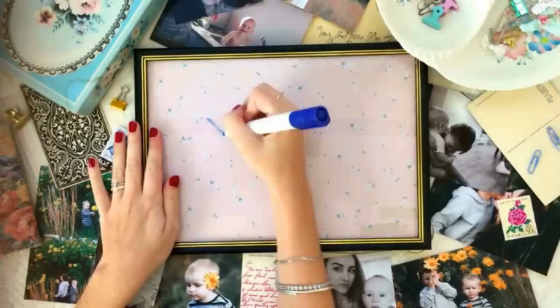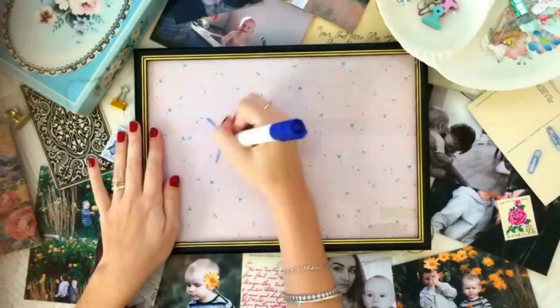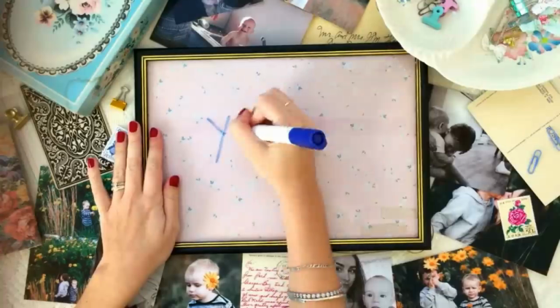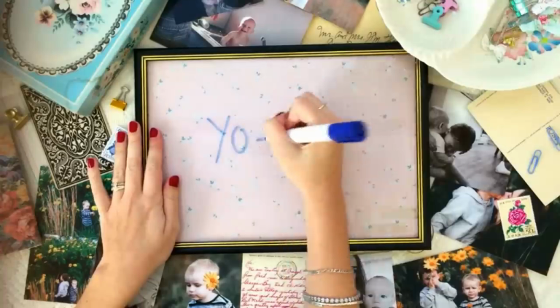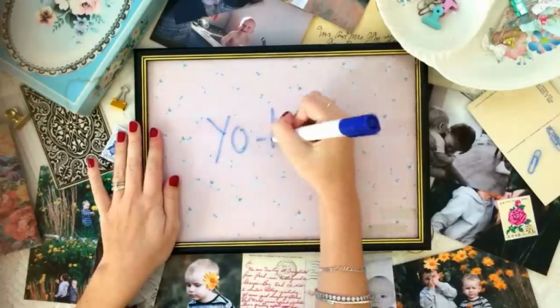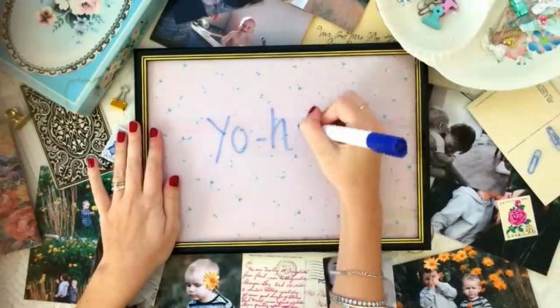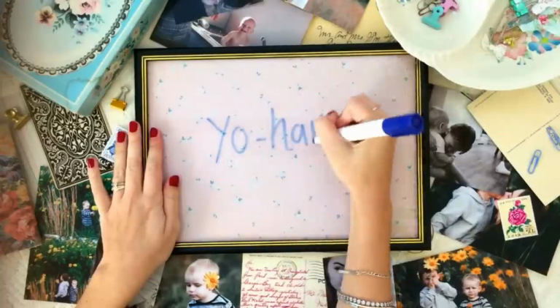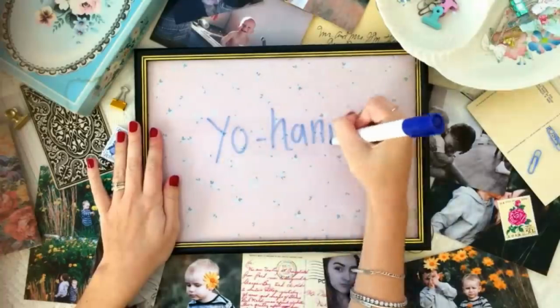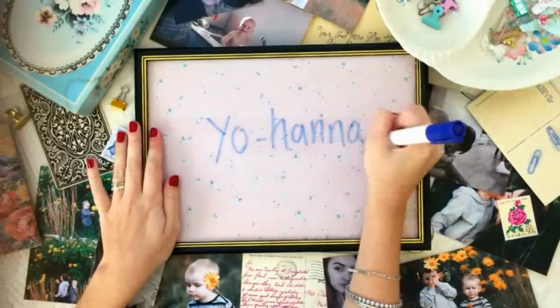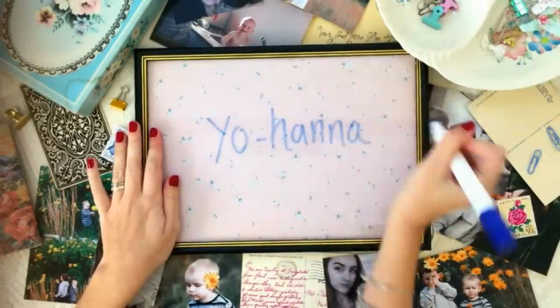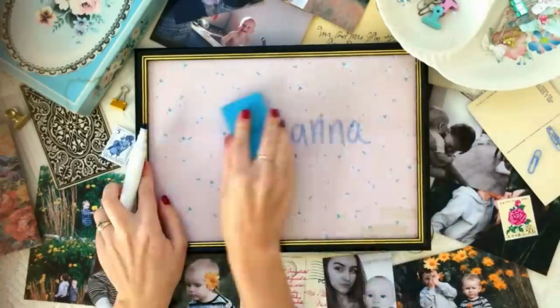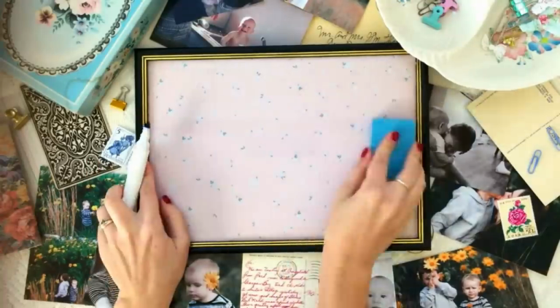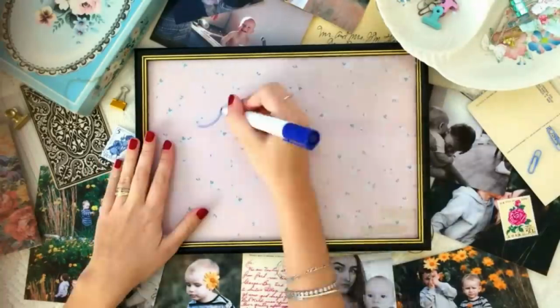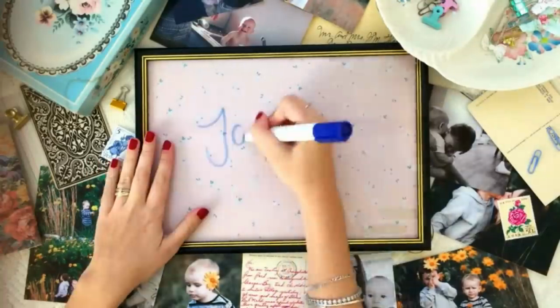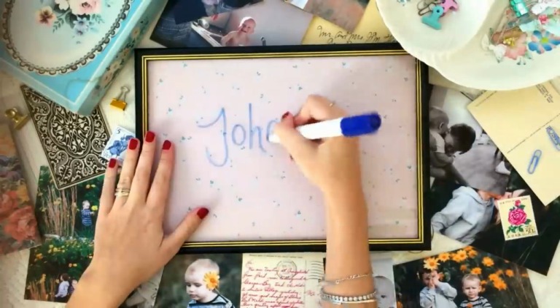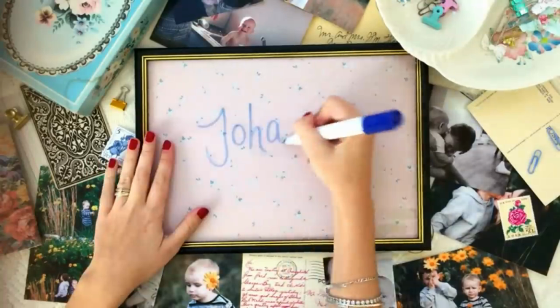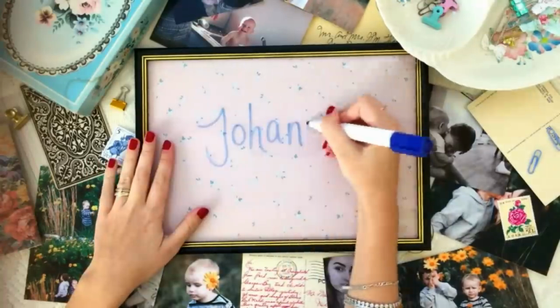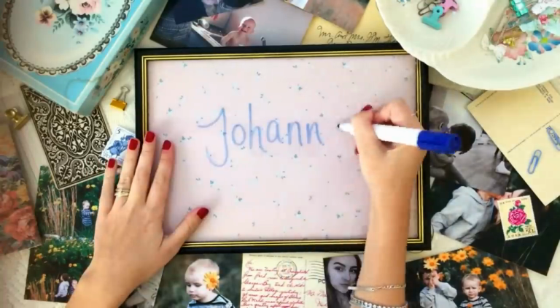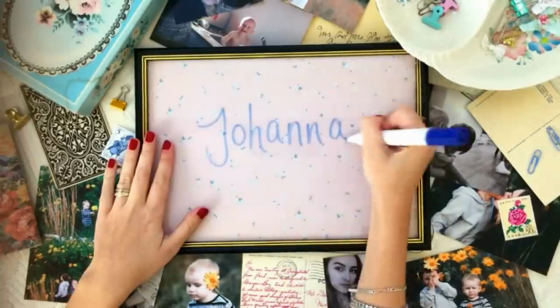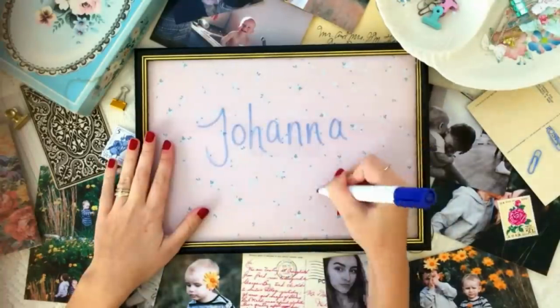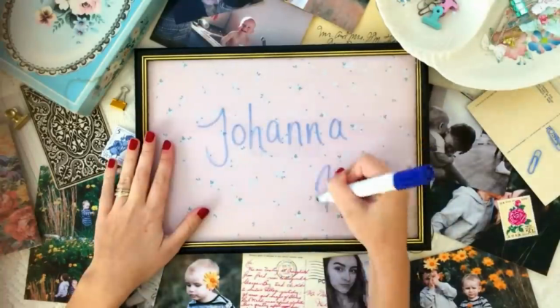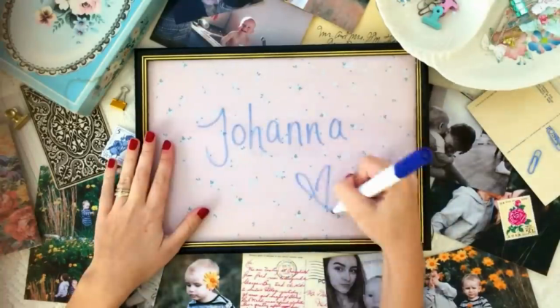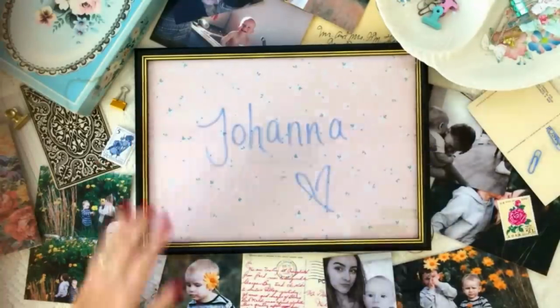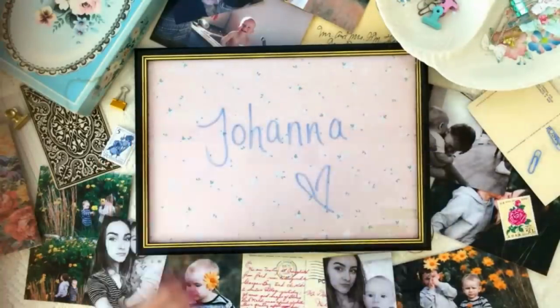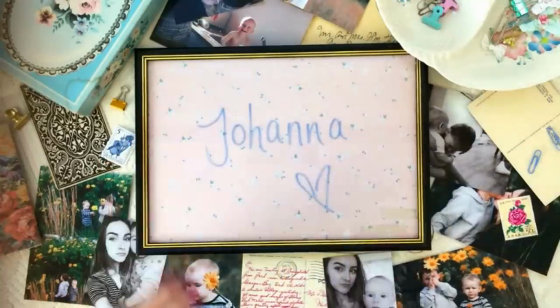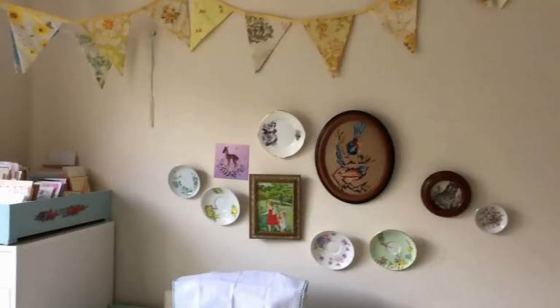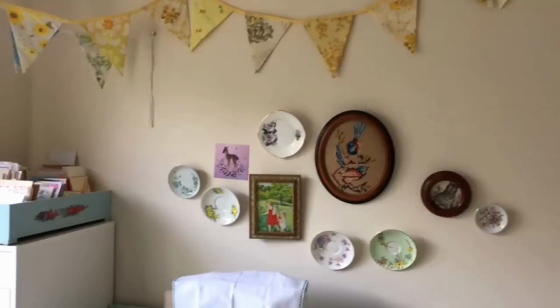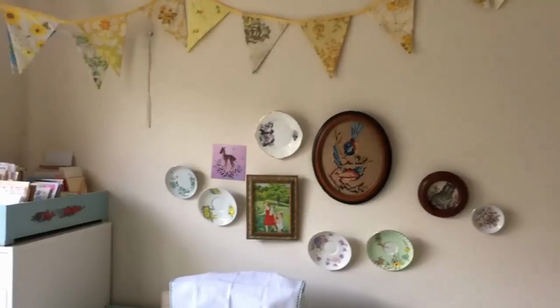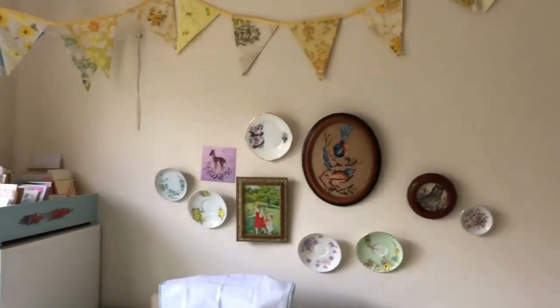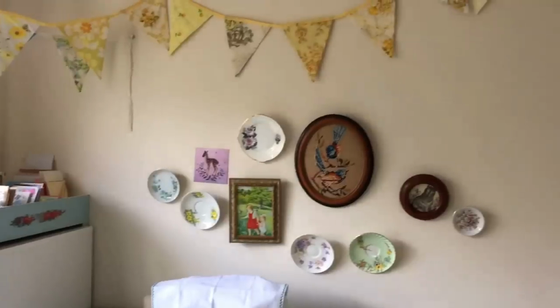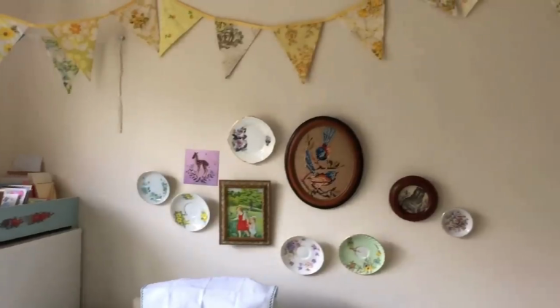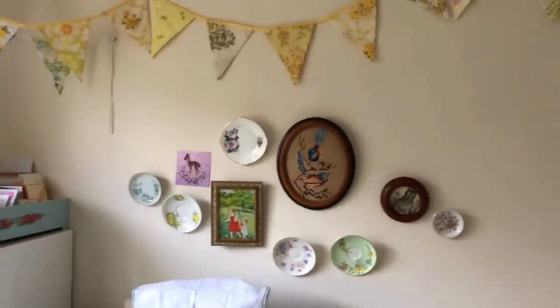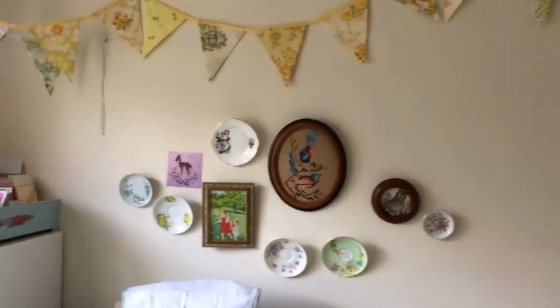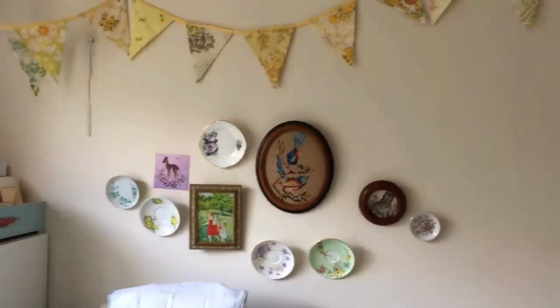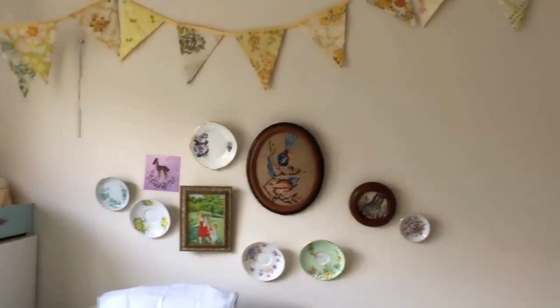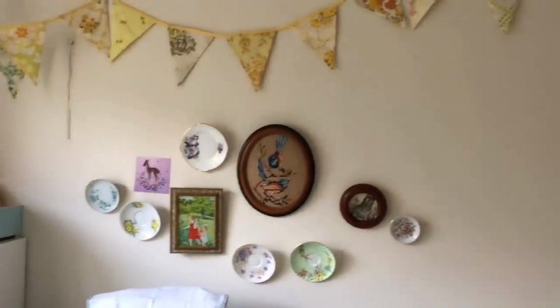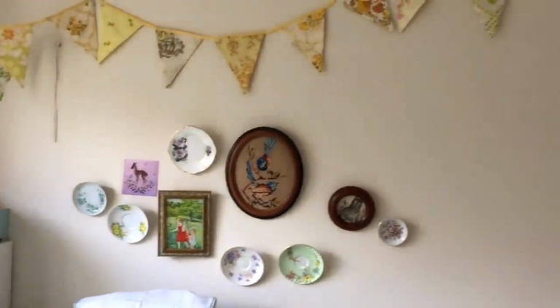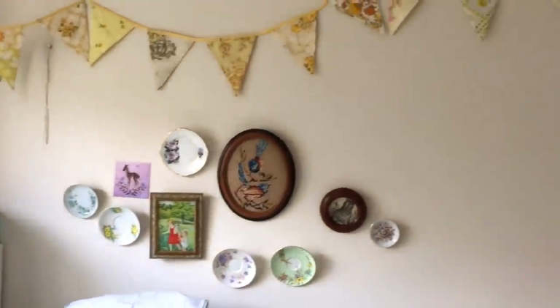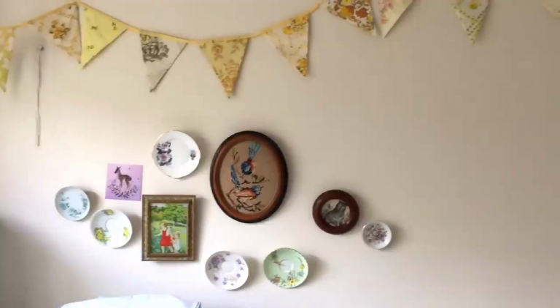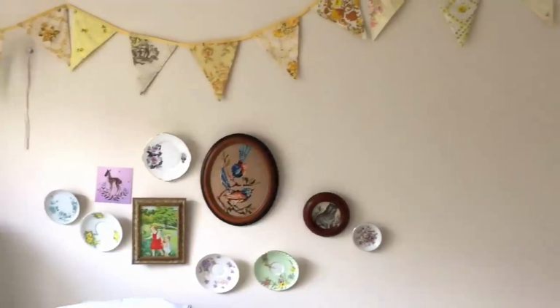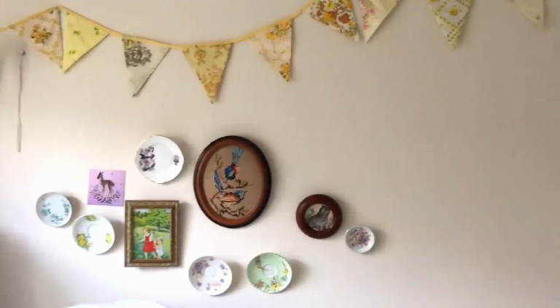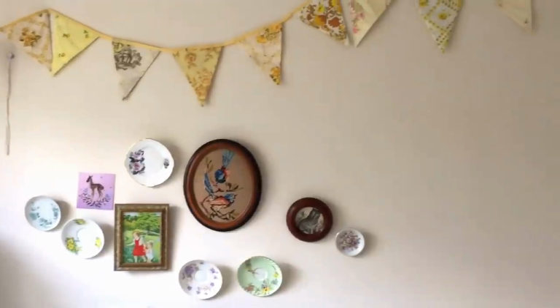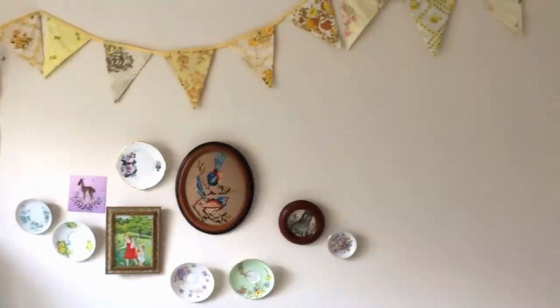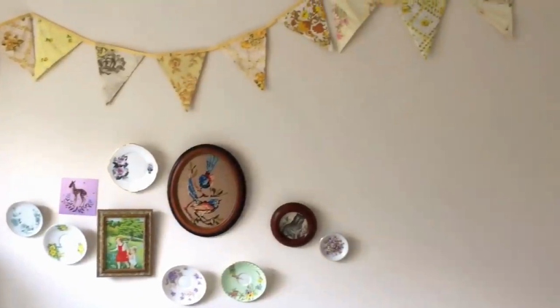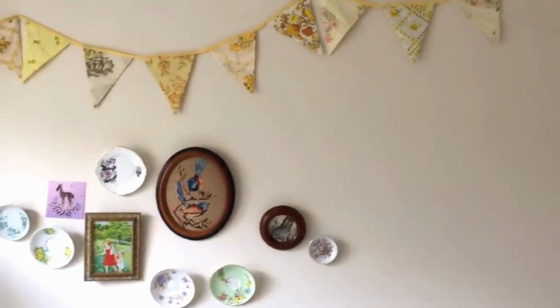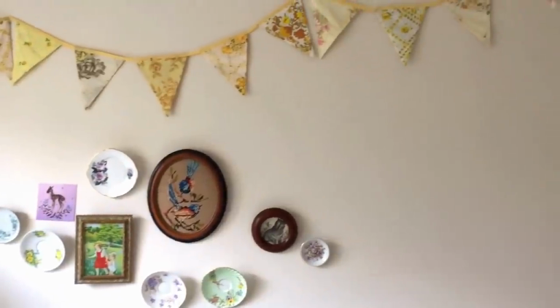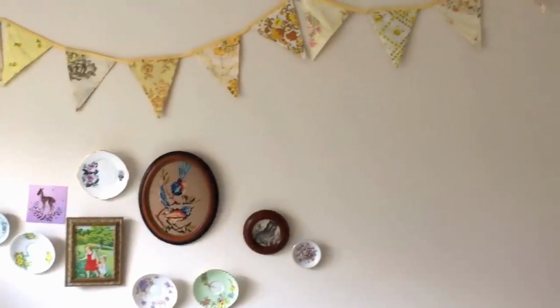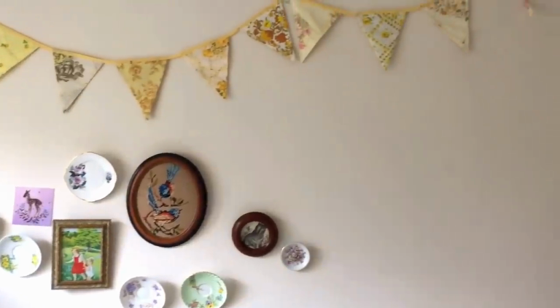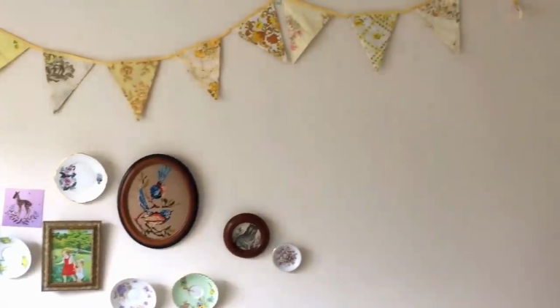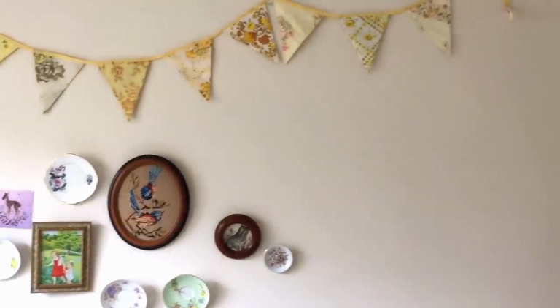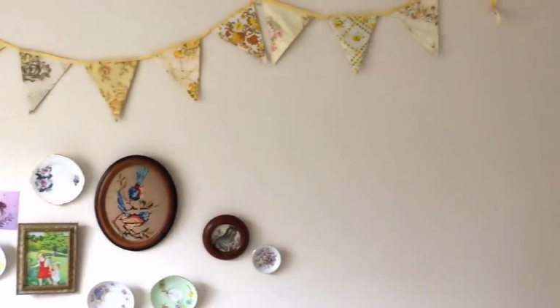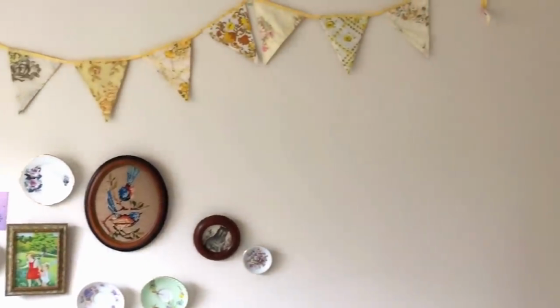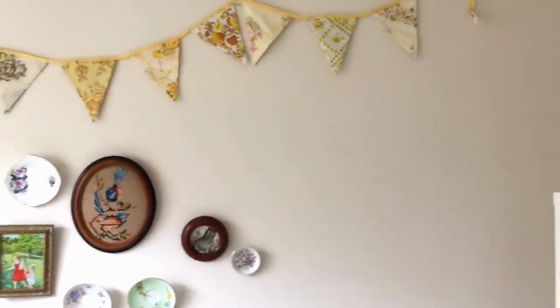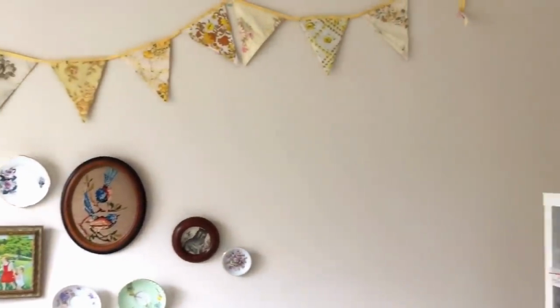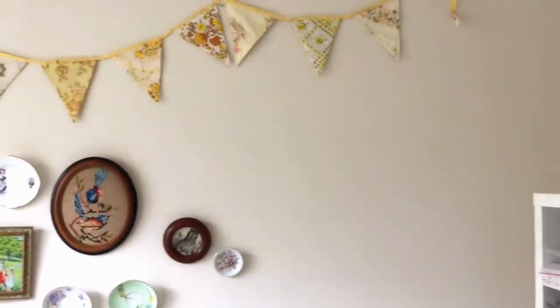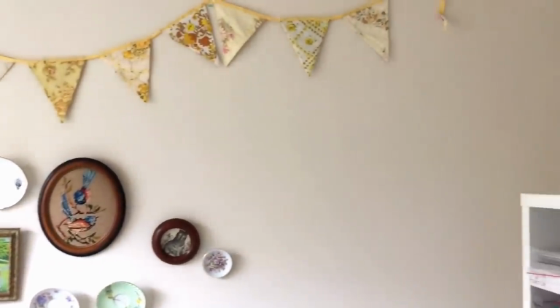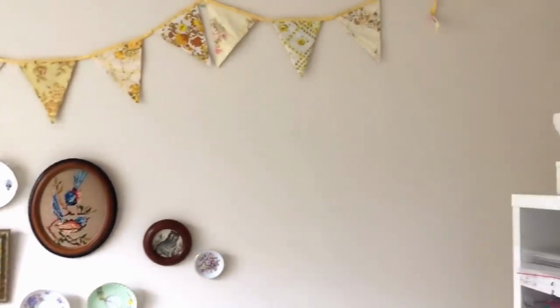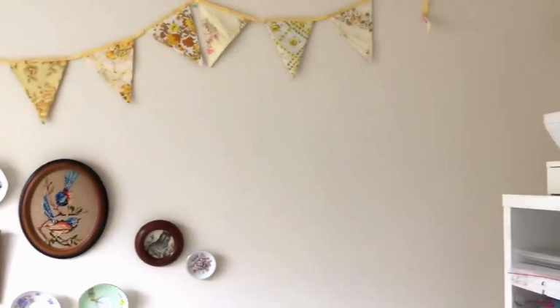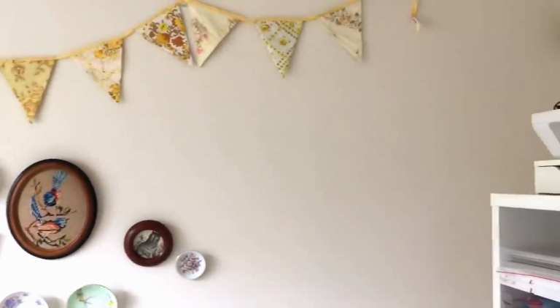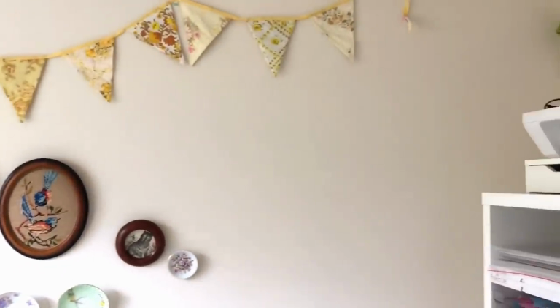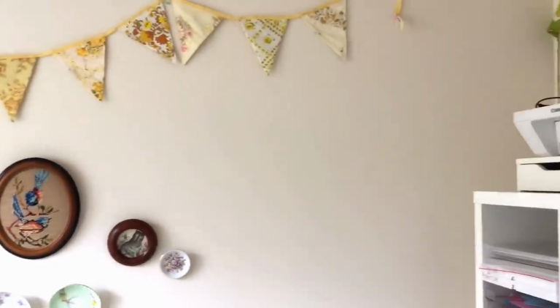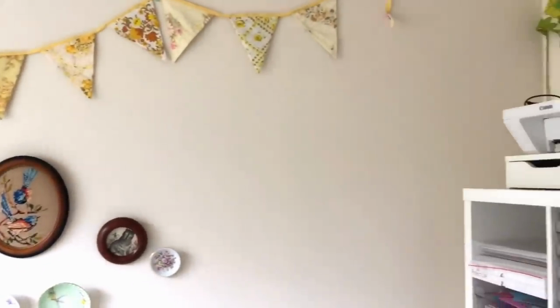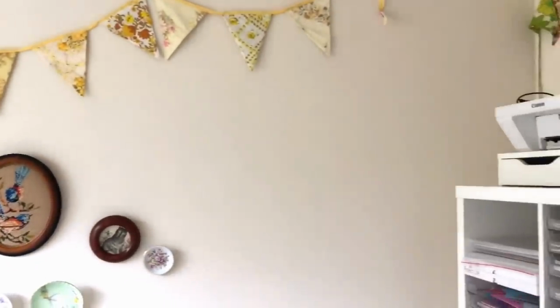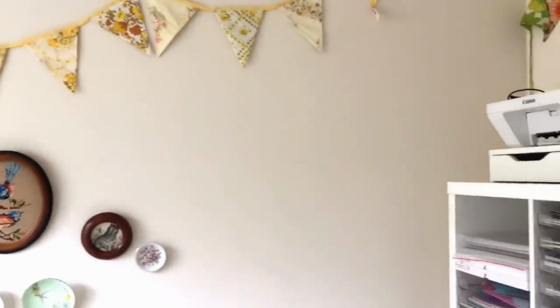Welcome to my little oasis, my happy place. It's my craft room.